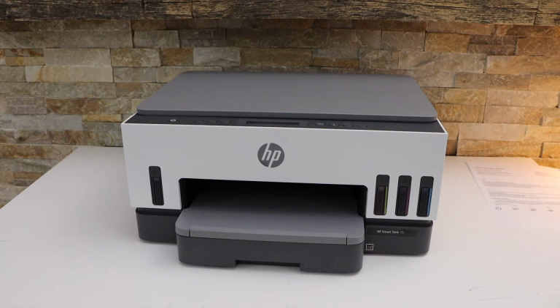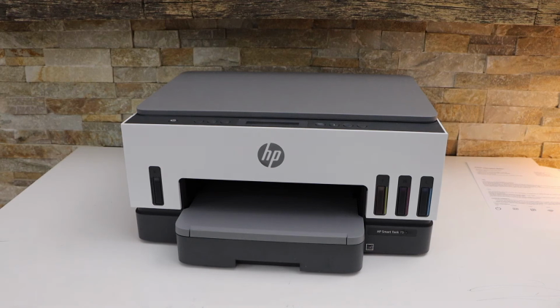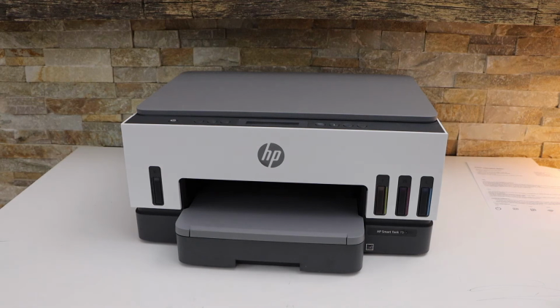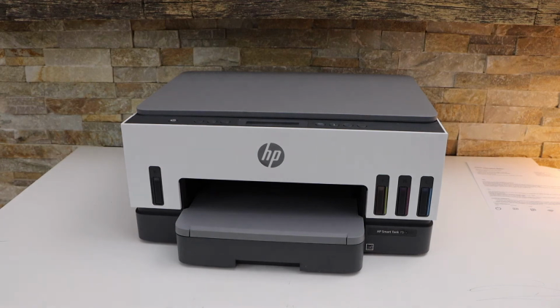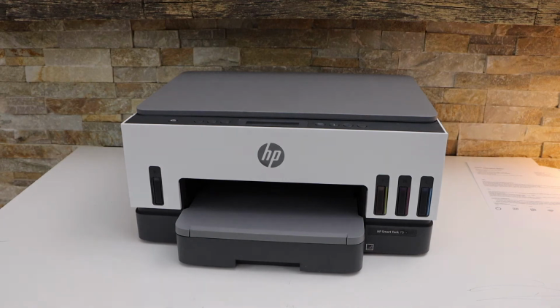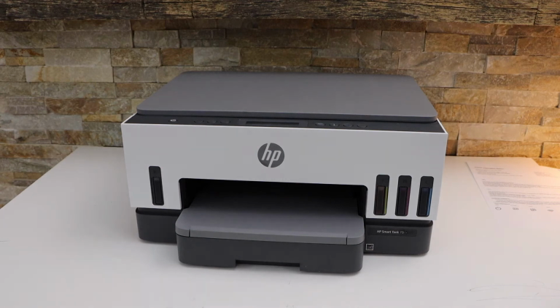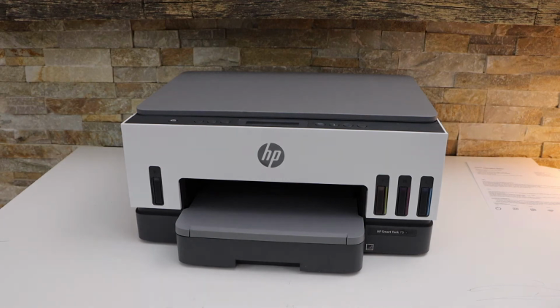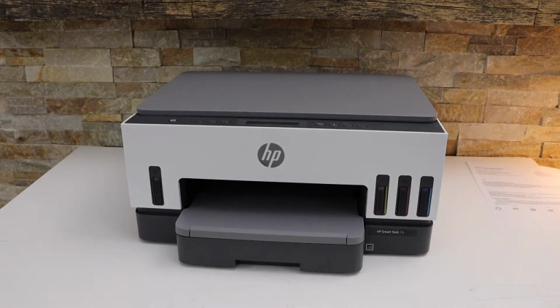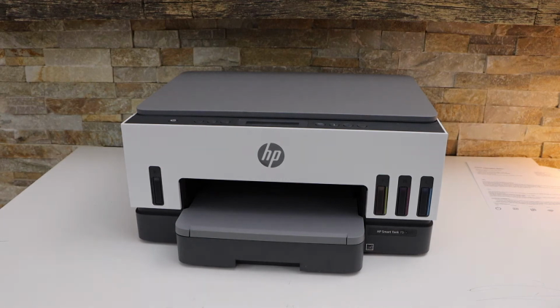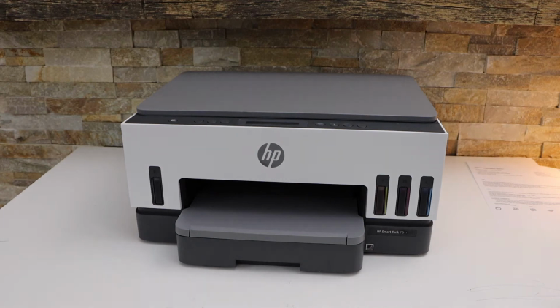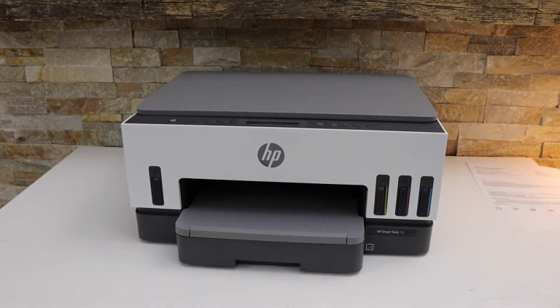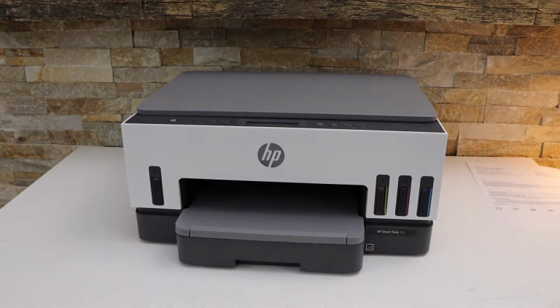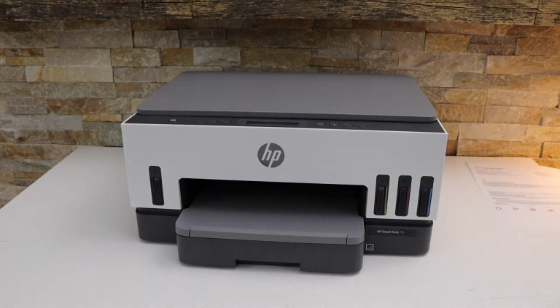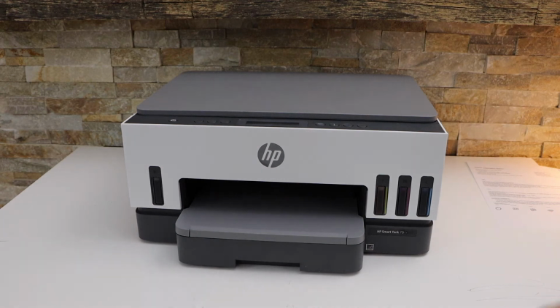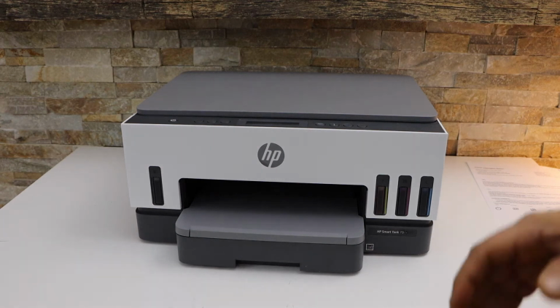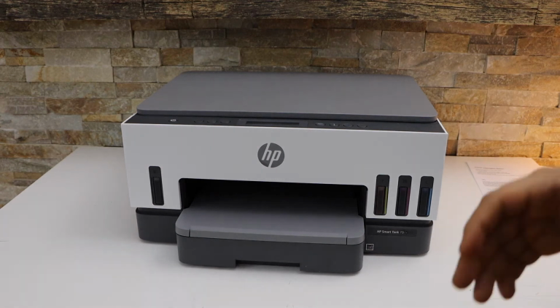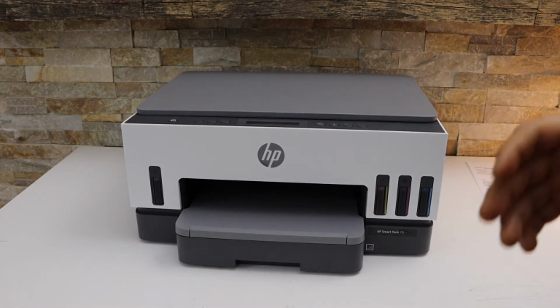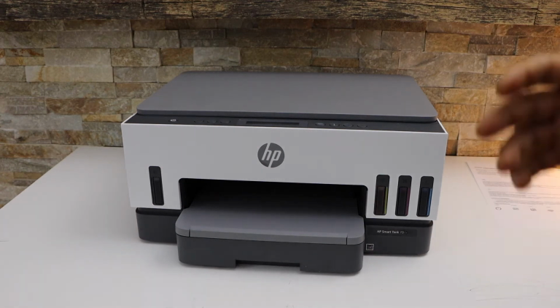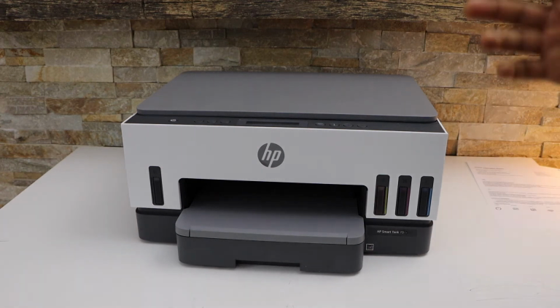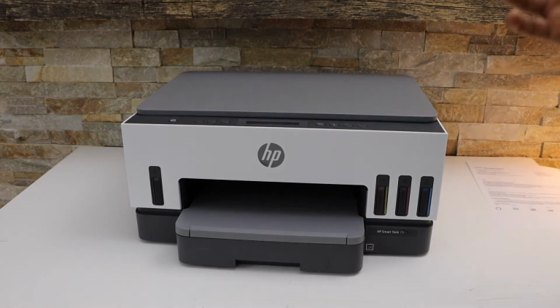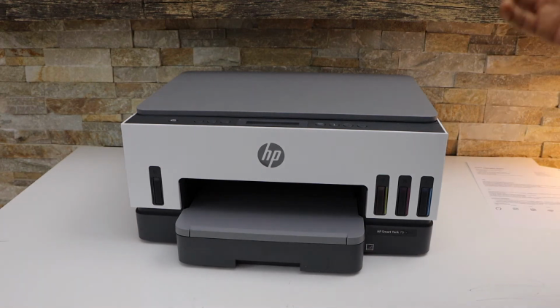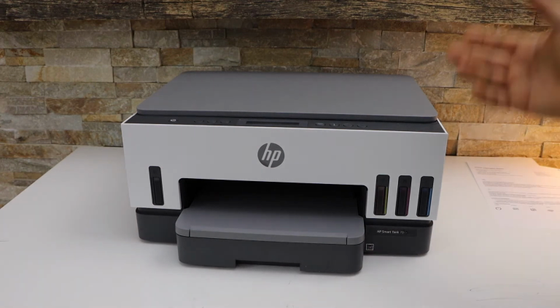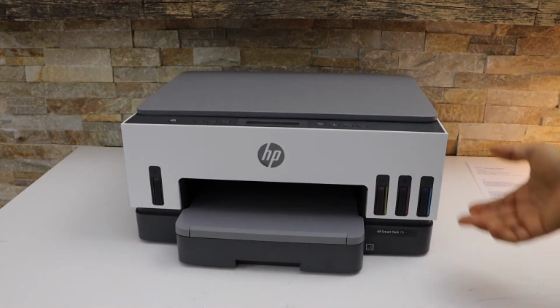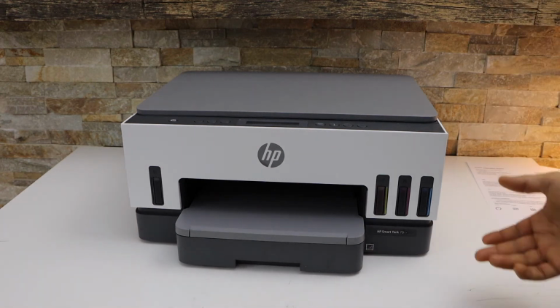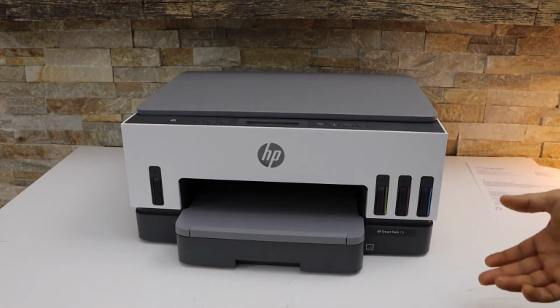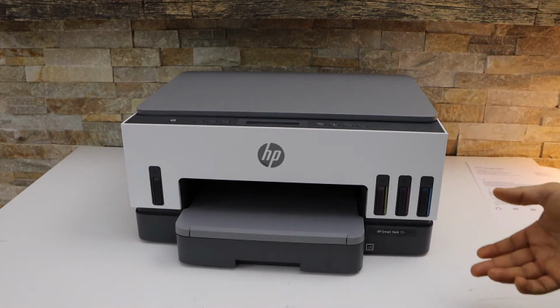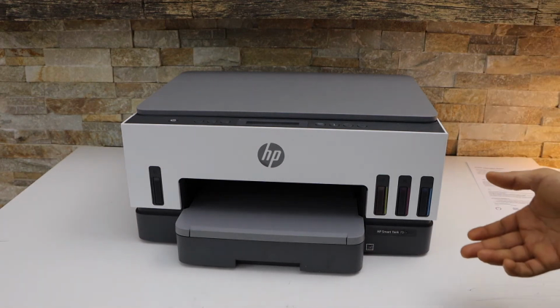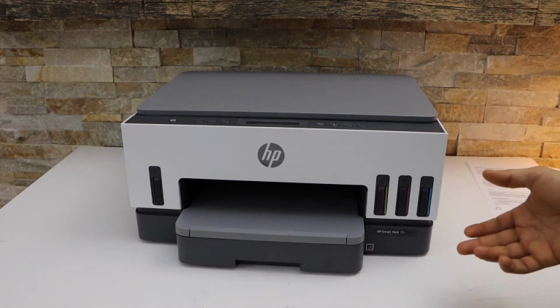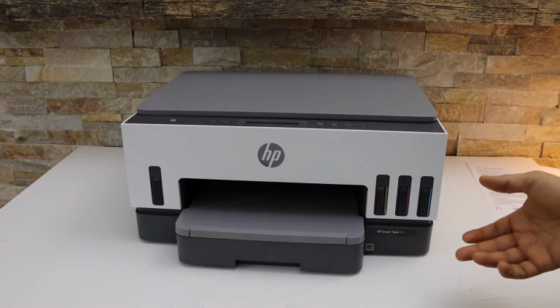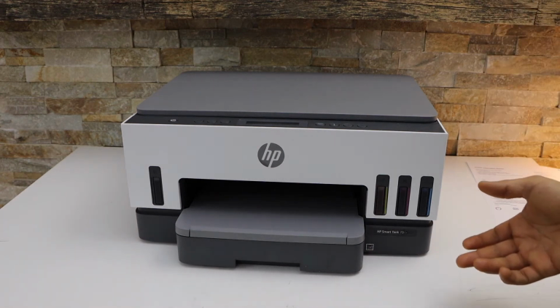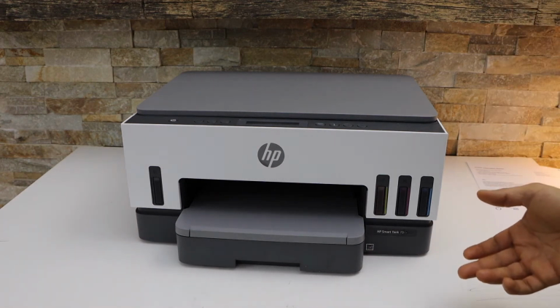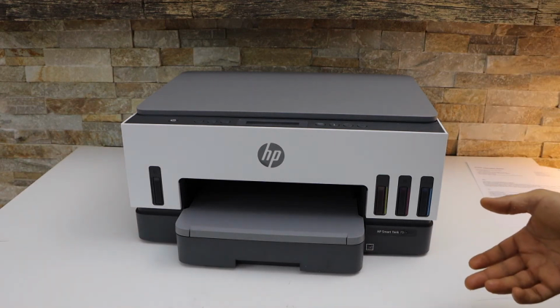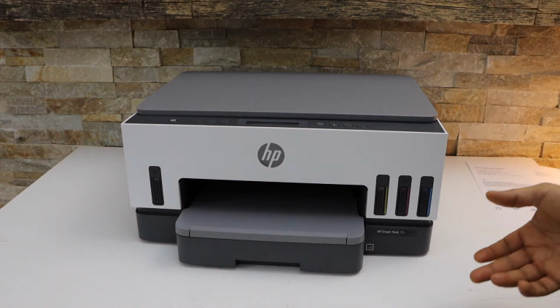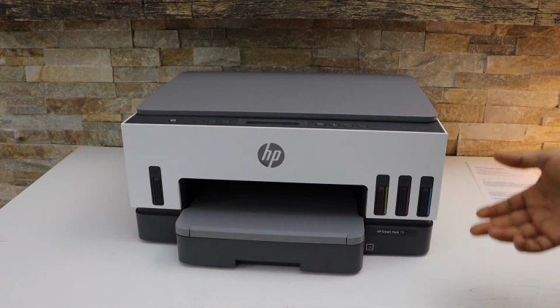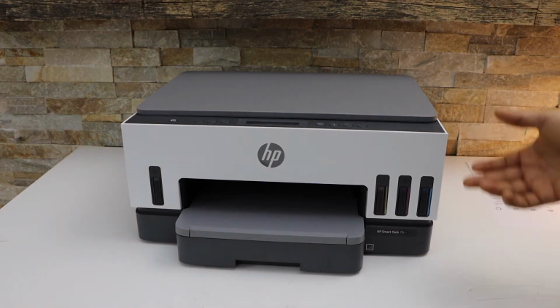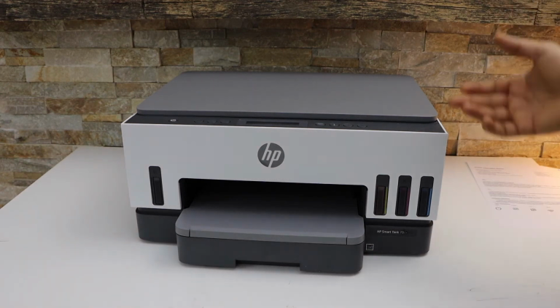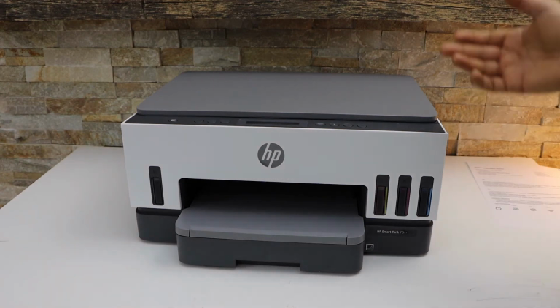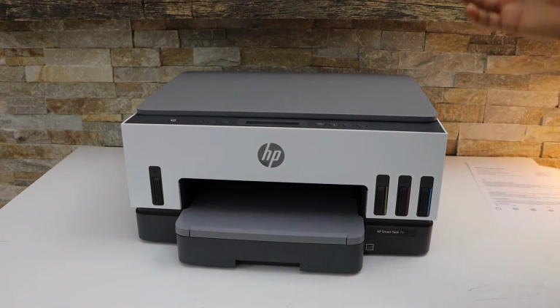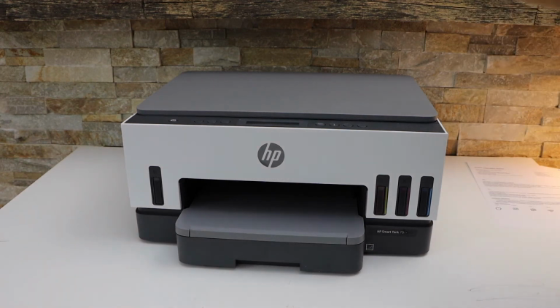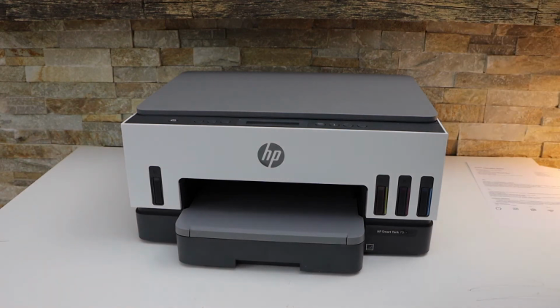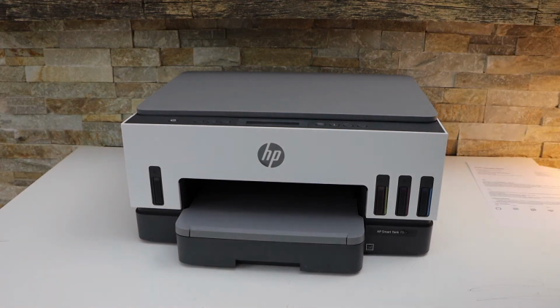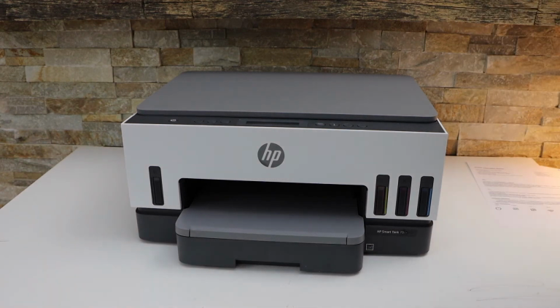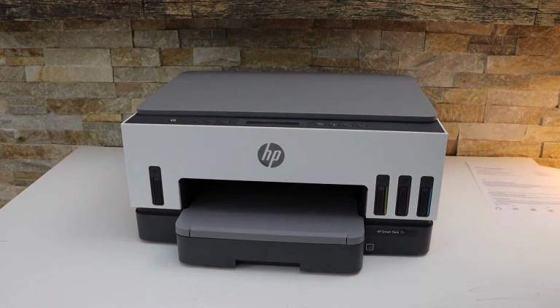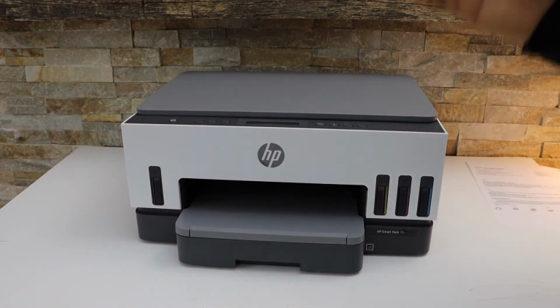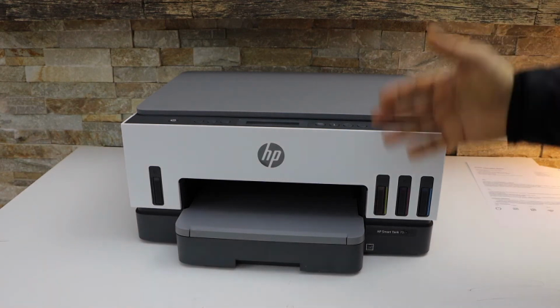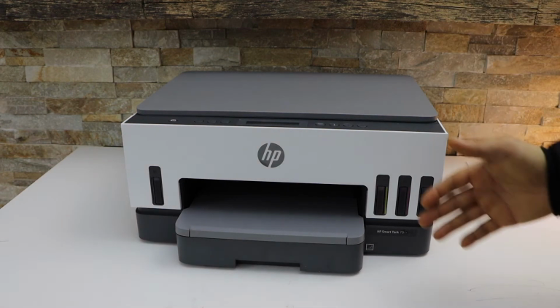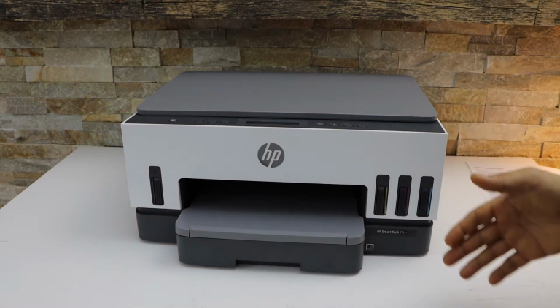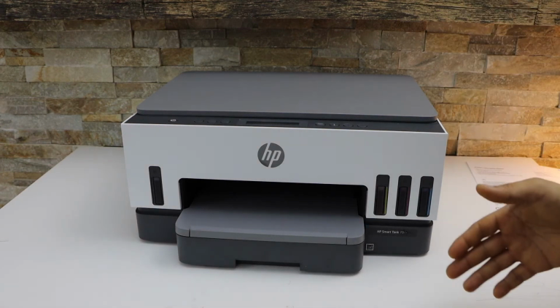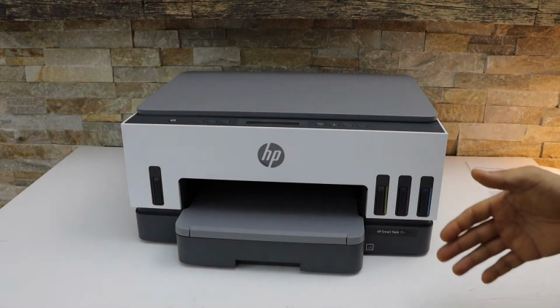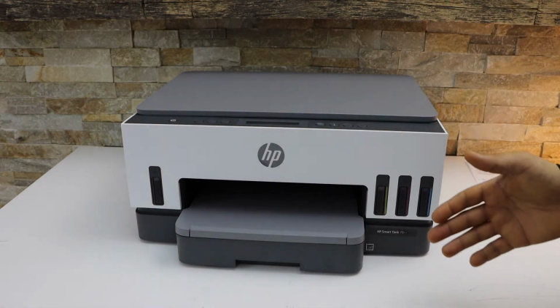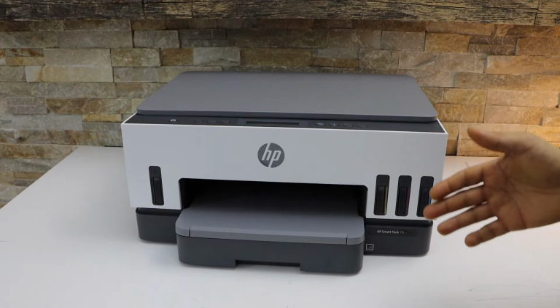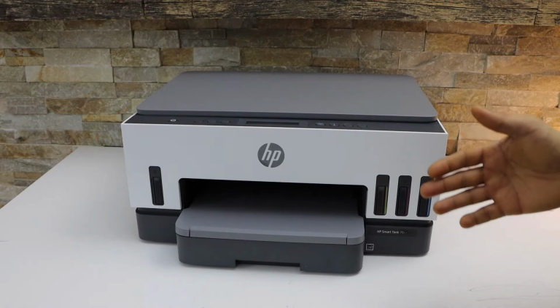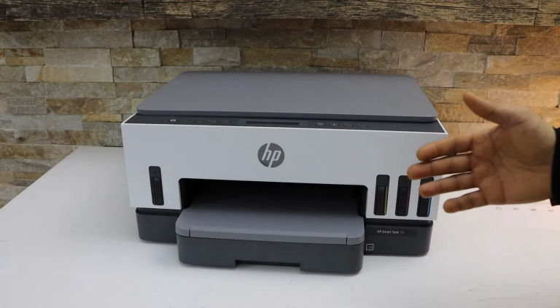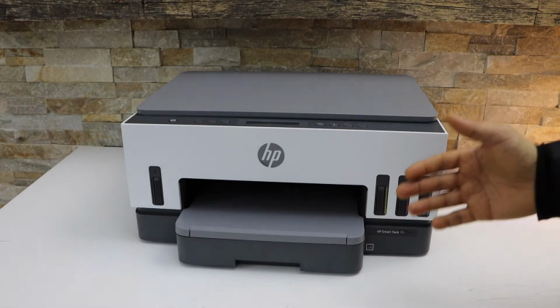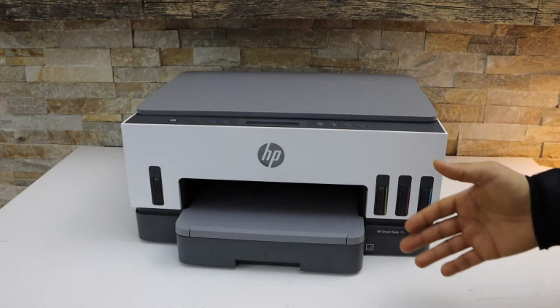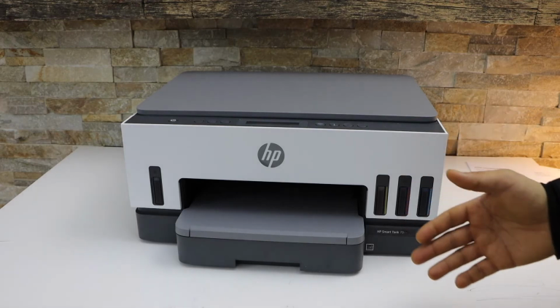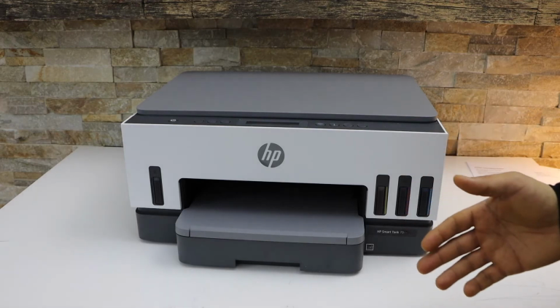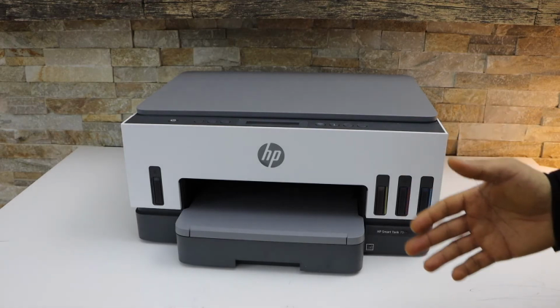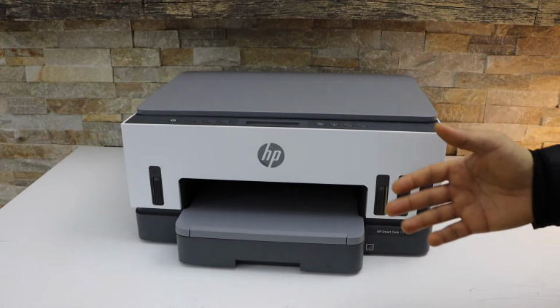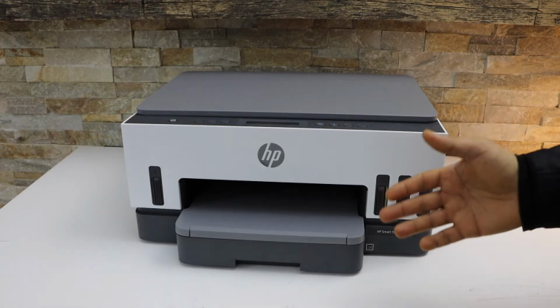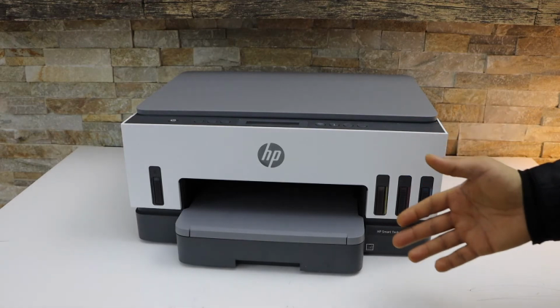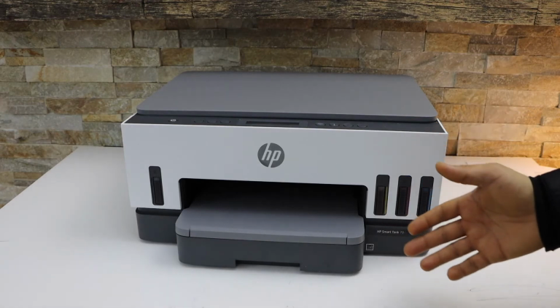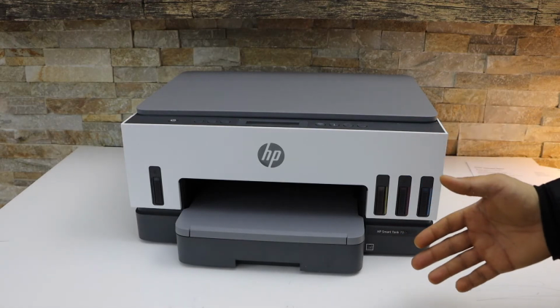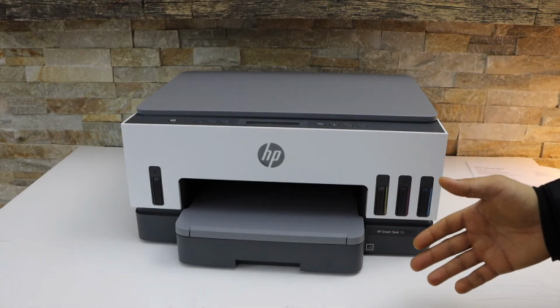In today's video I am going to show you how to do the Wi-Fi setup of your HP SmartTank 7005 printer.